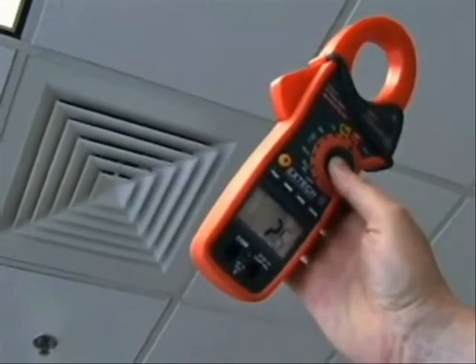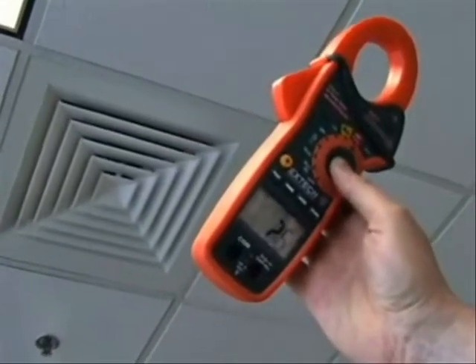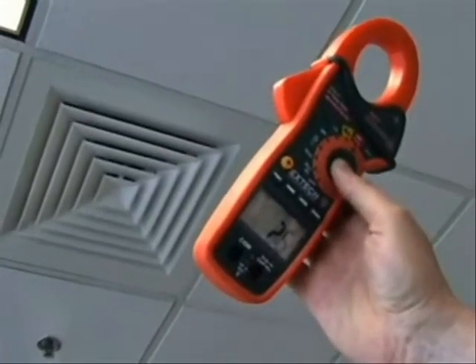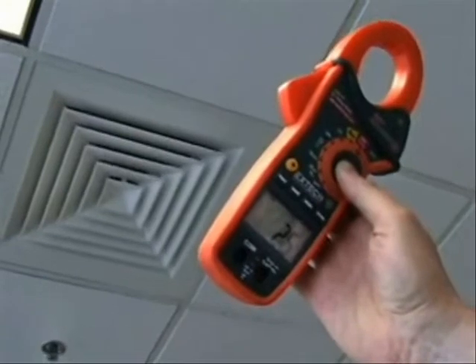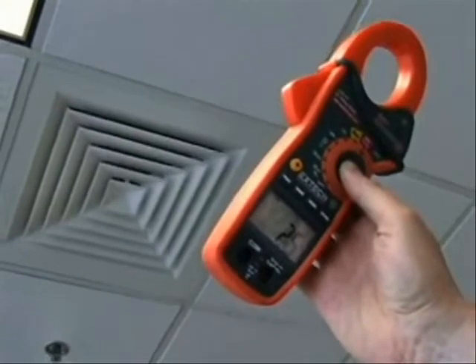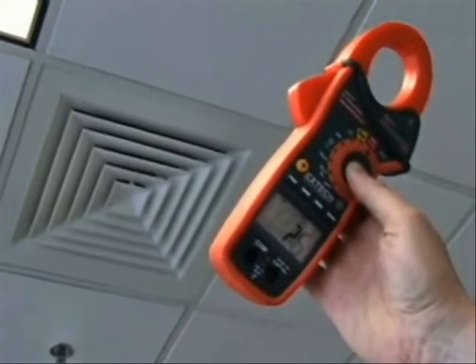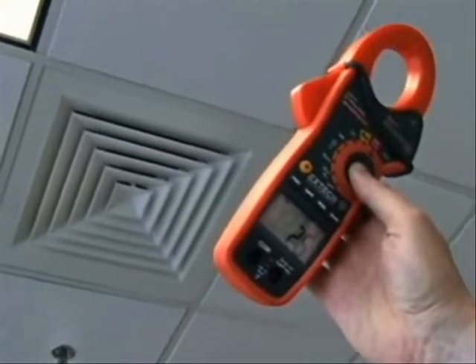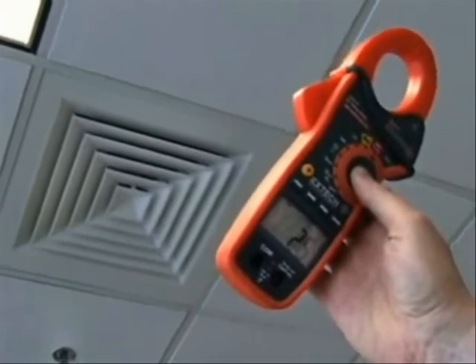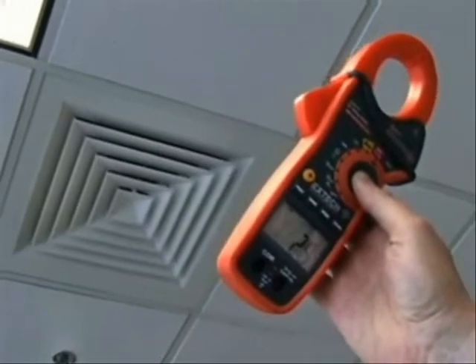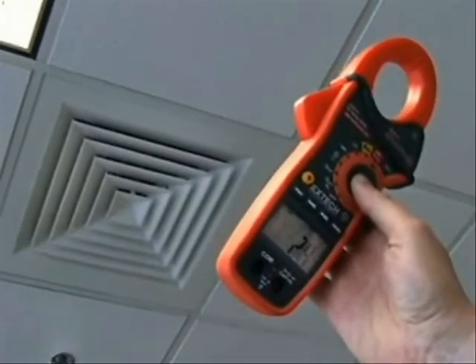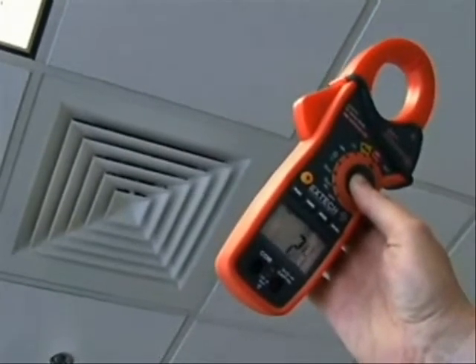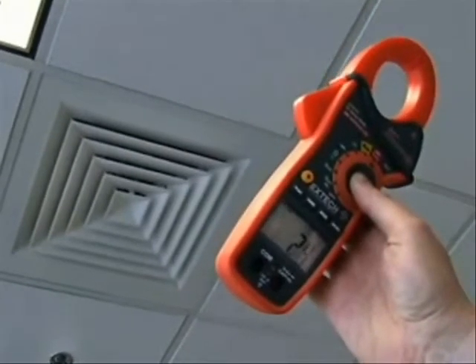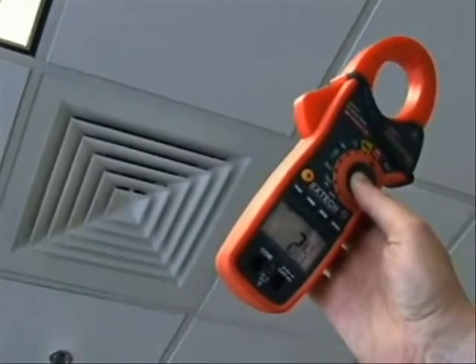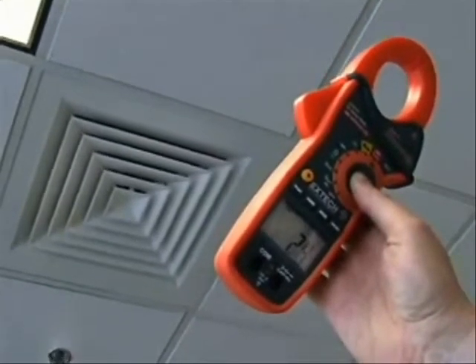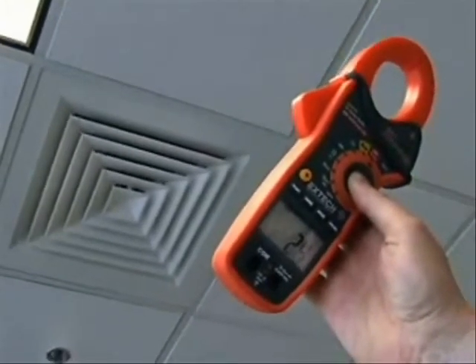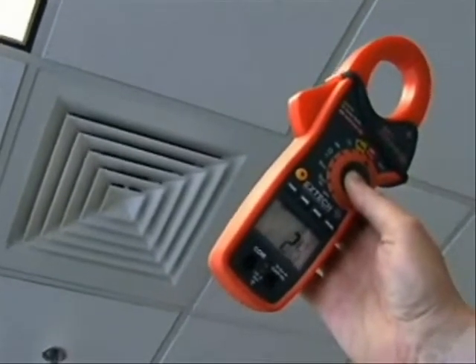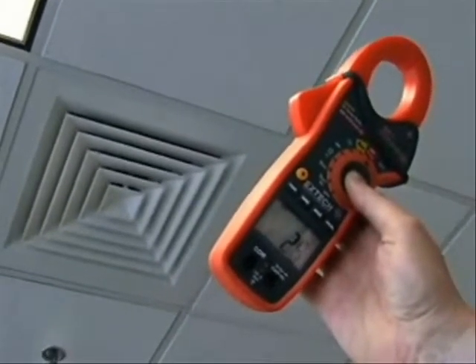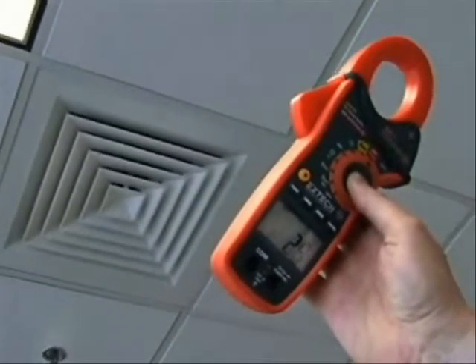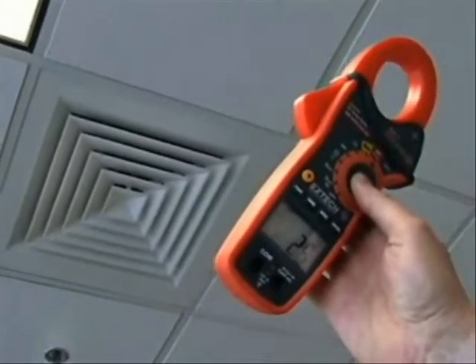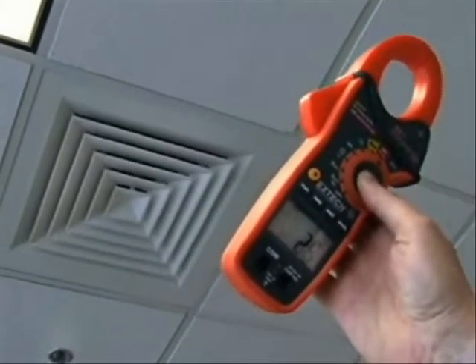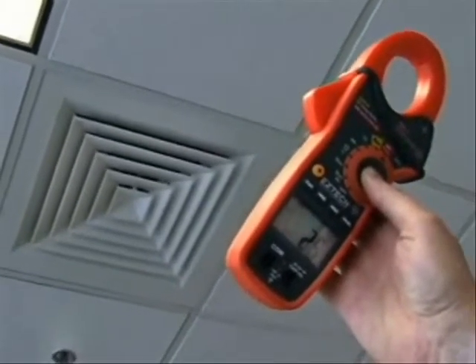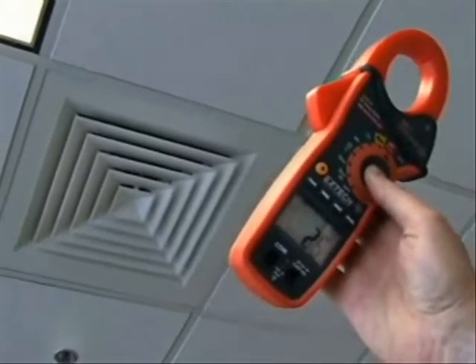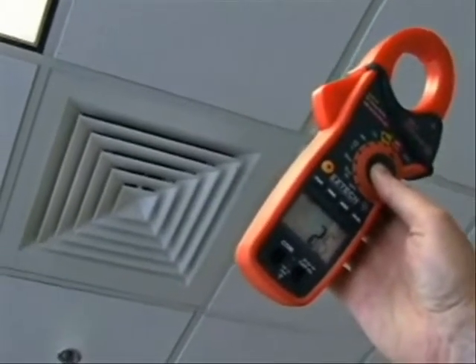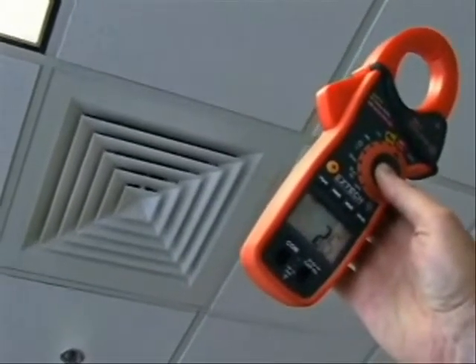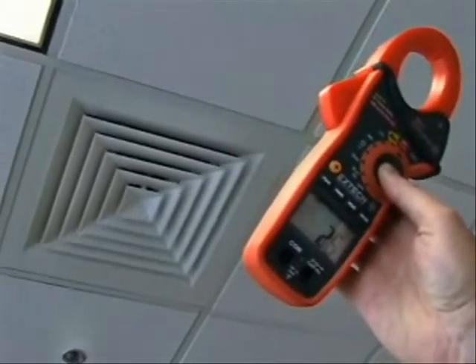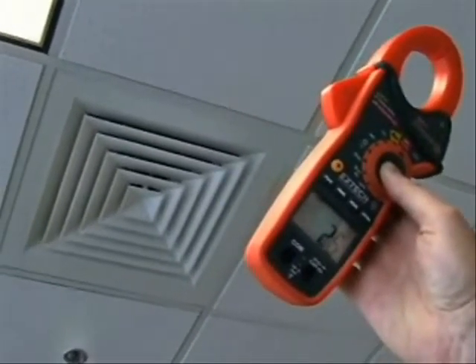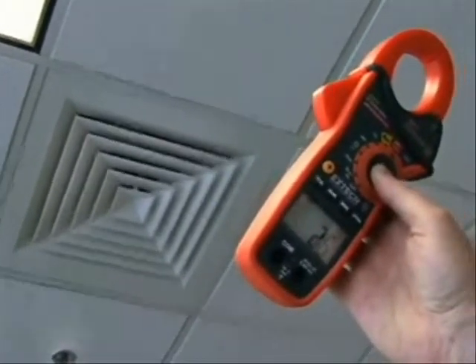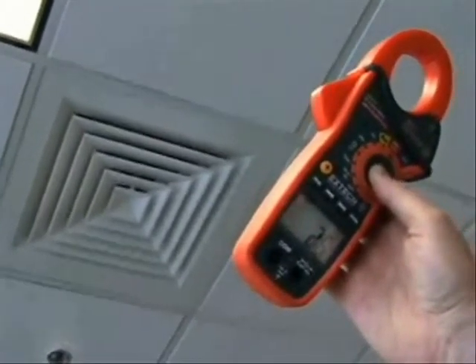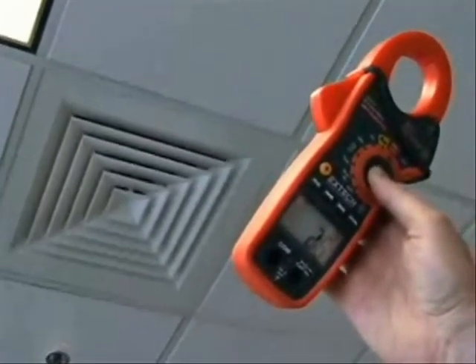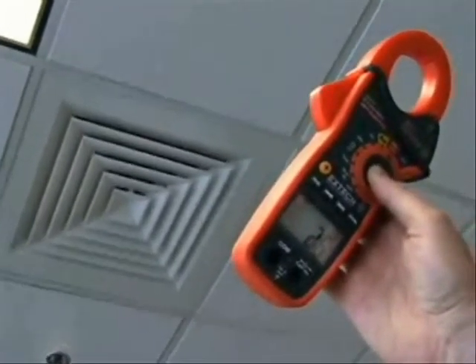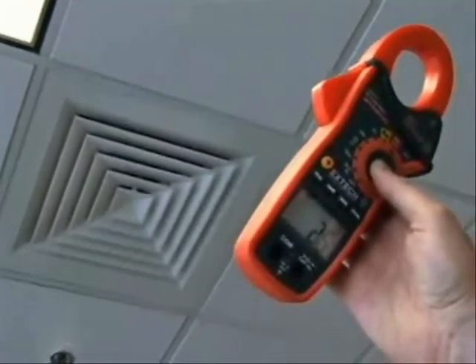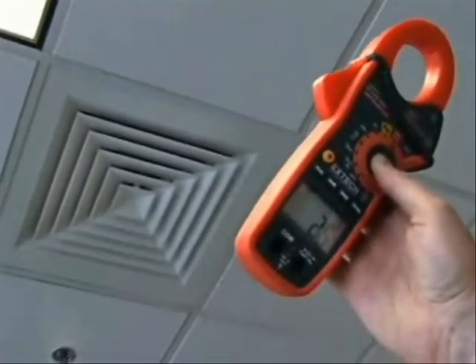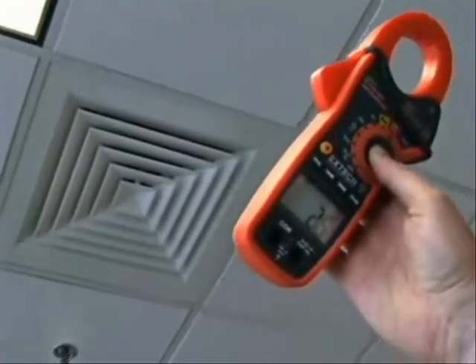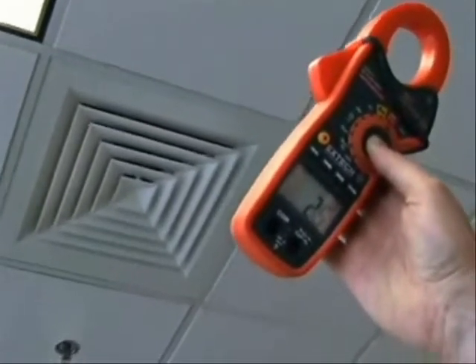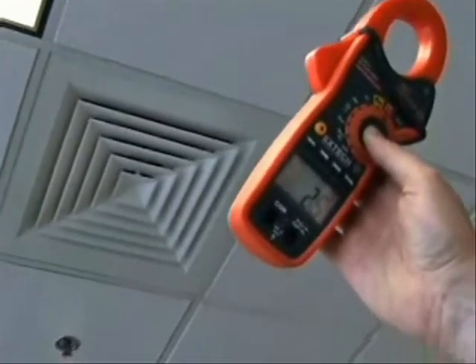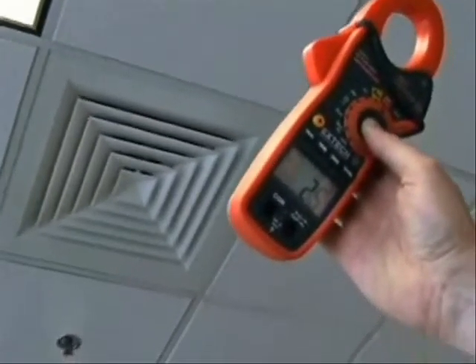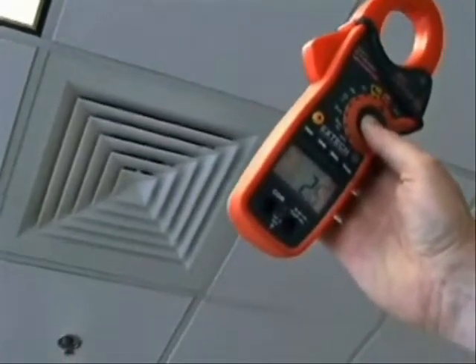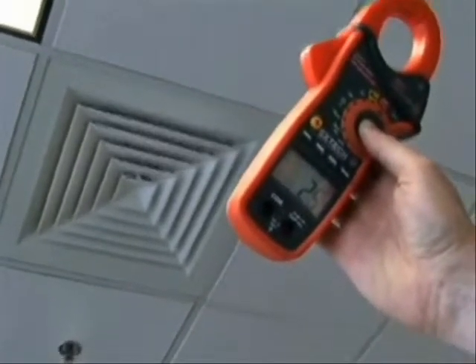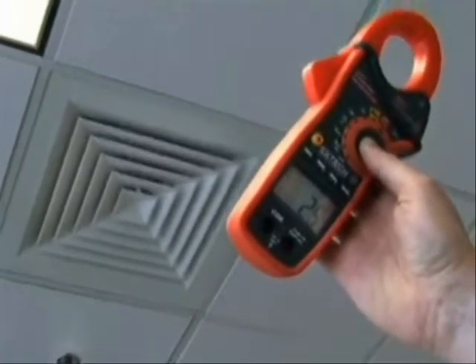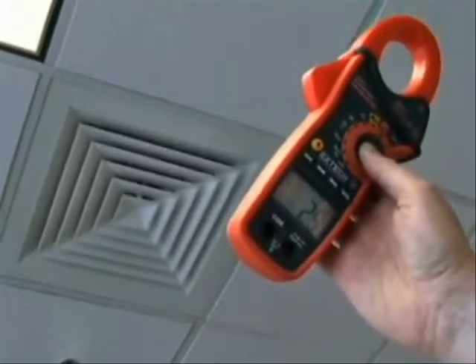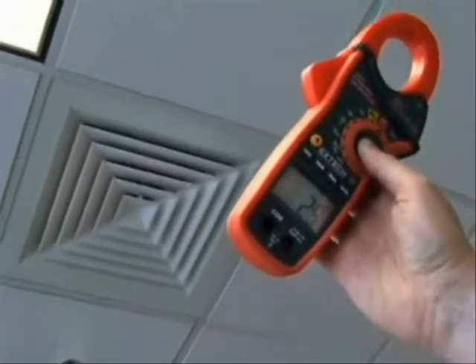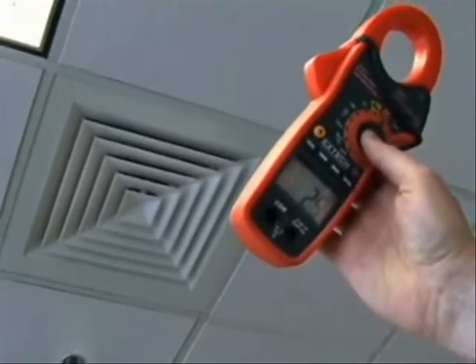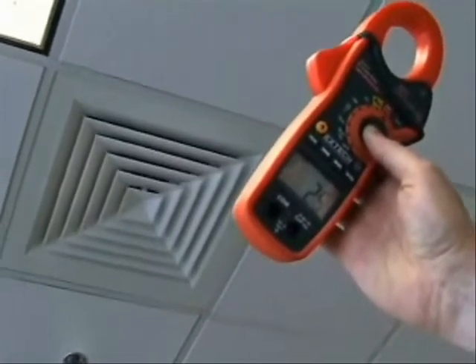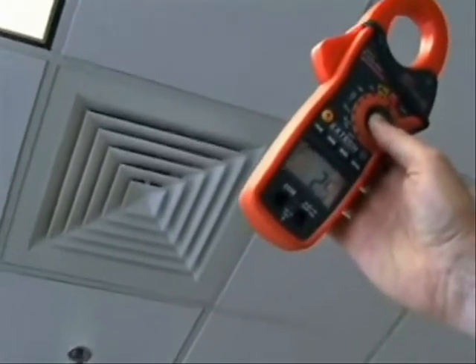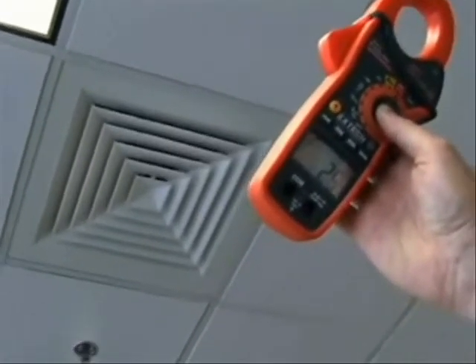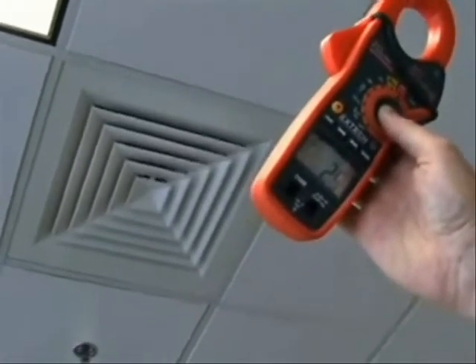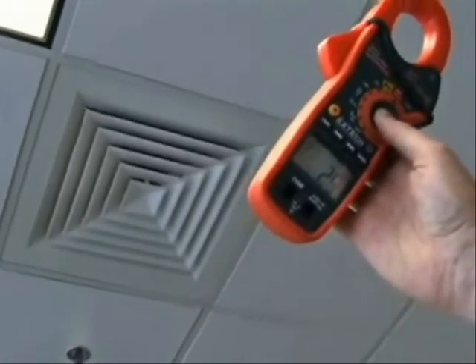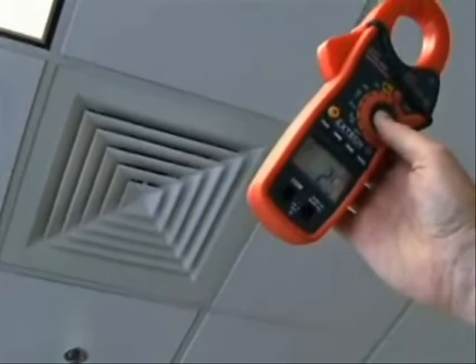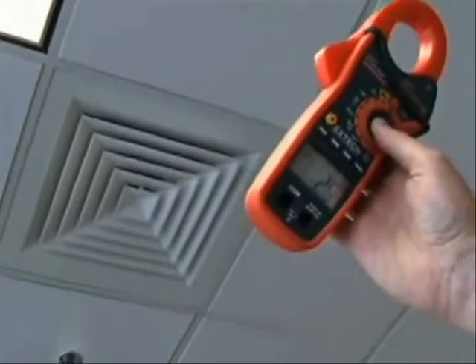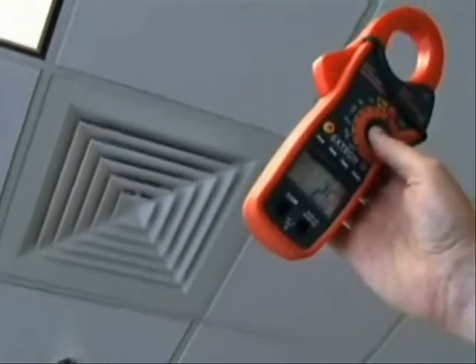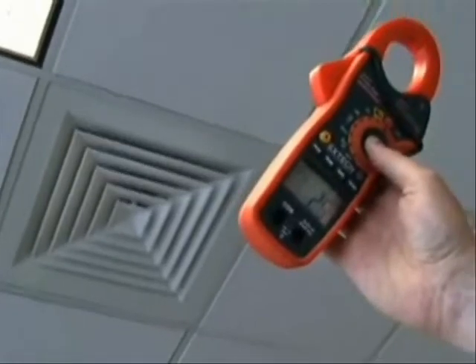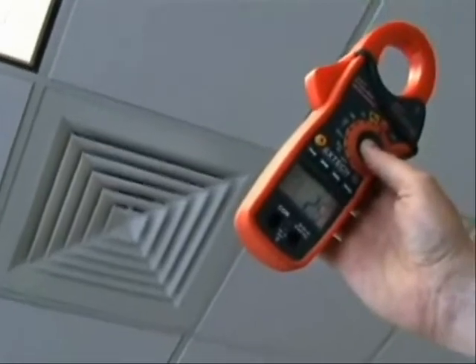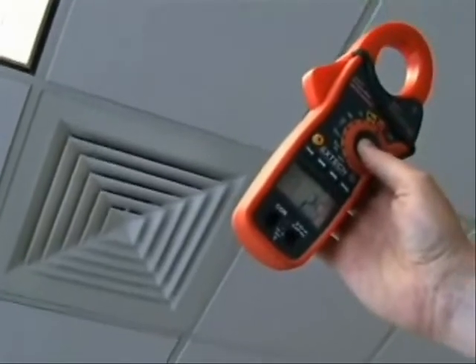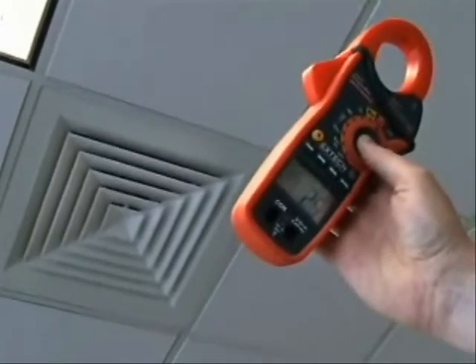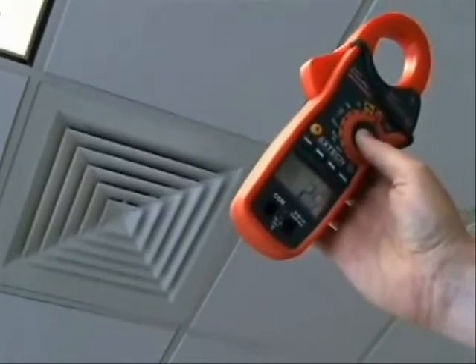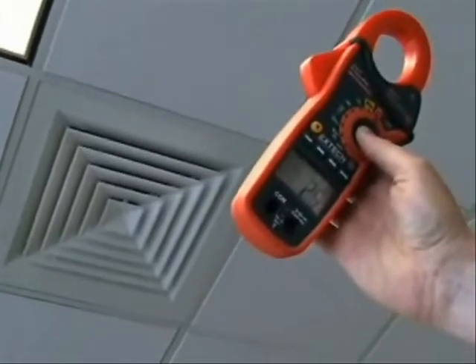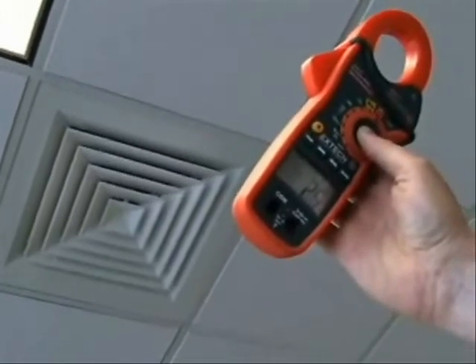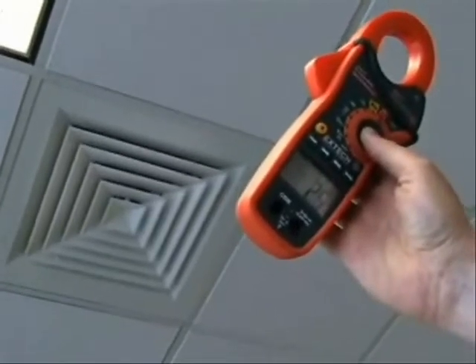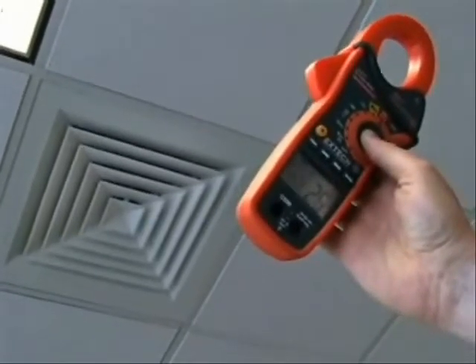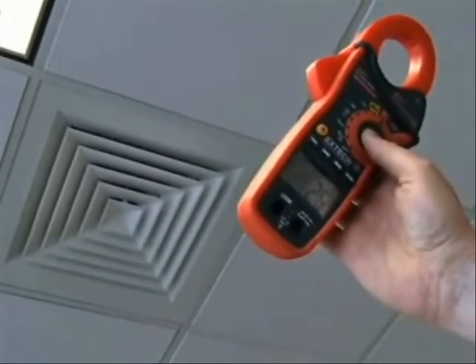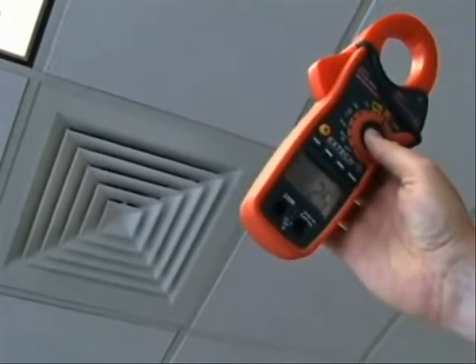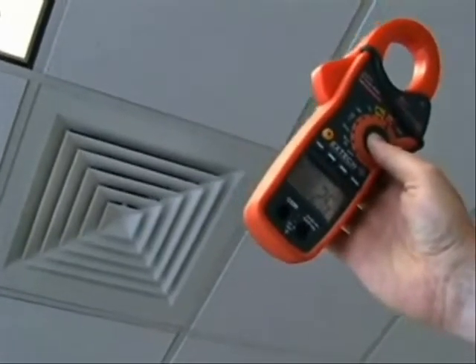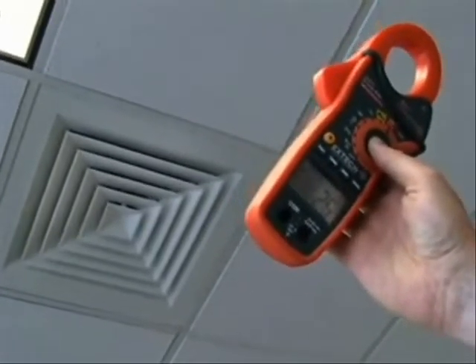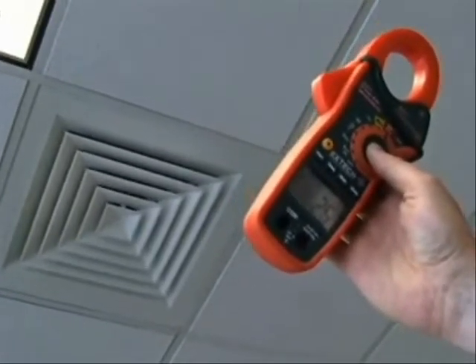The IR thermometer is ideal for testing areas that are dangerous or hard to reach. The fast operation increases plant efficiency and improves productivity.